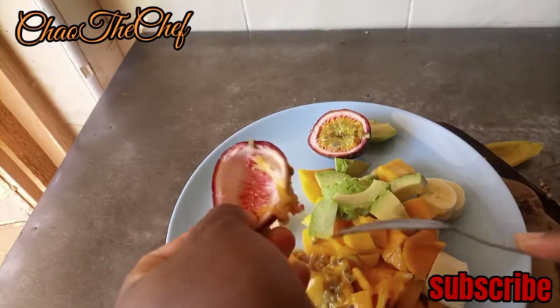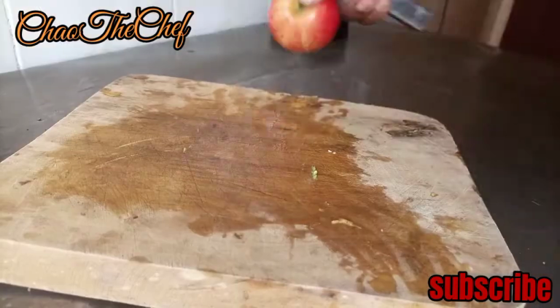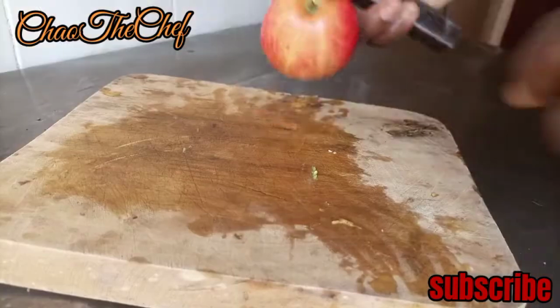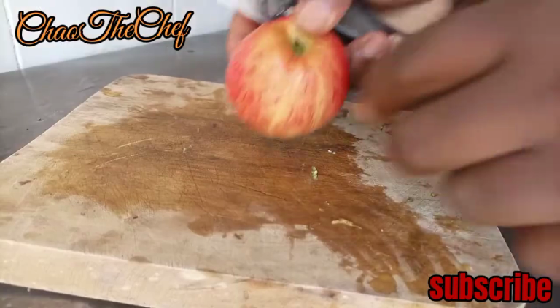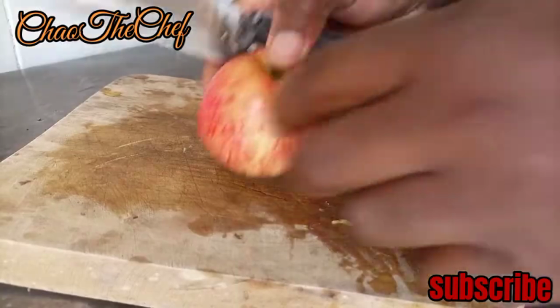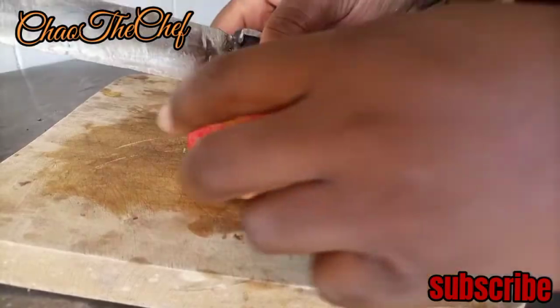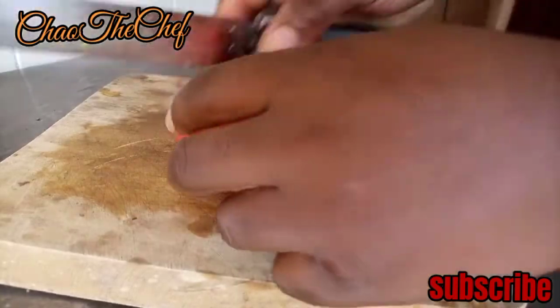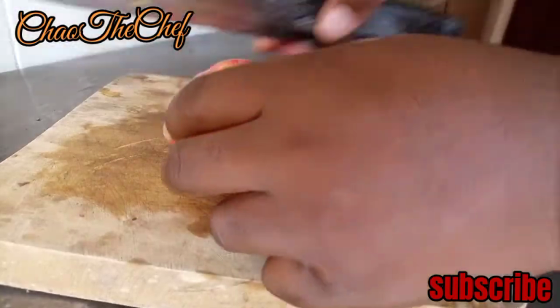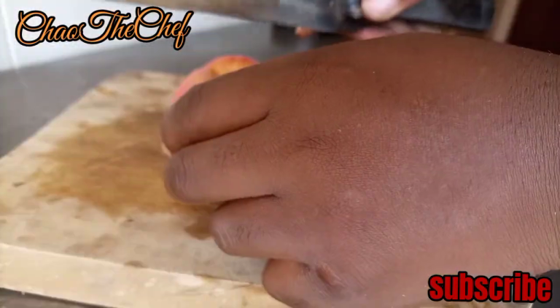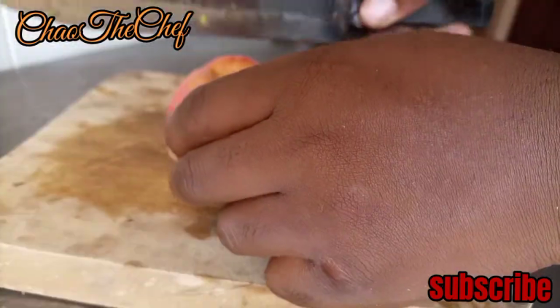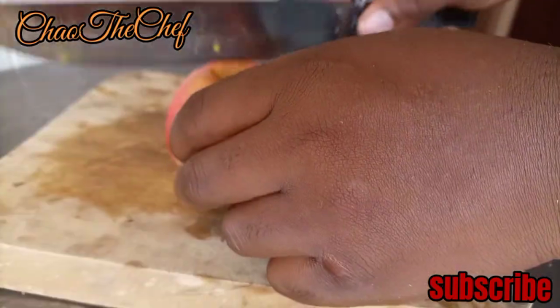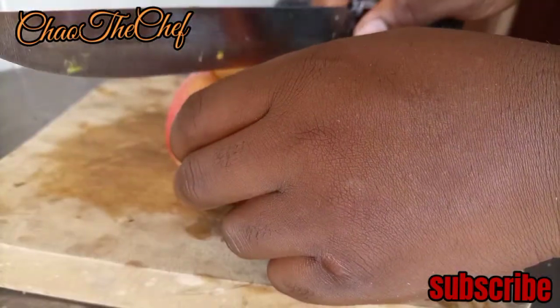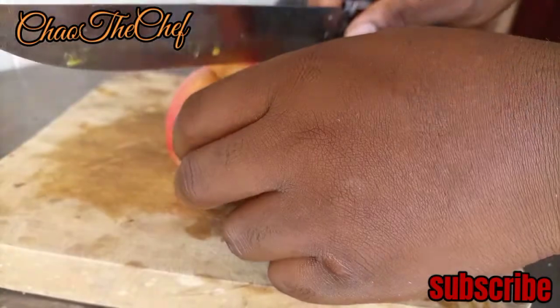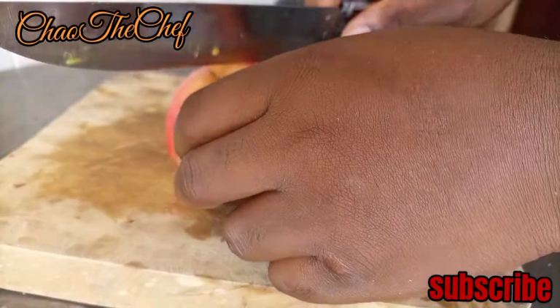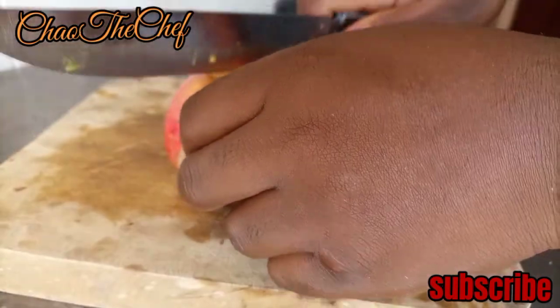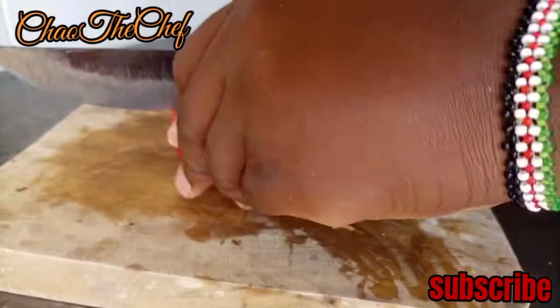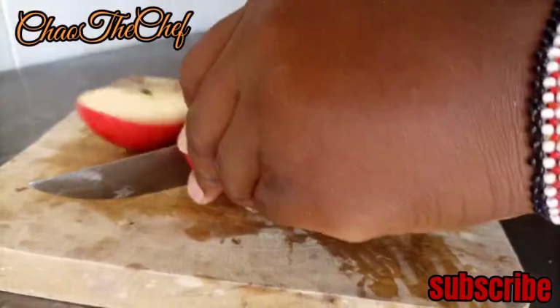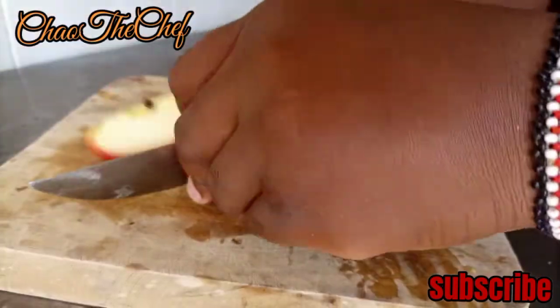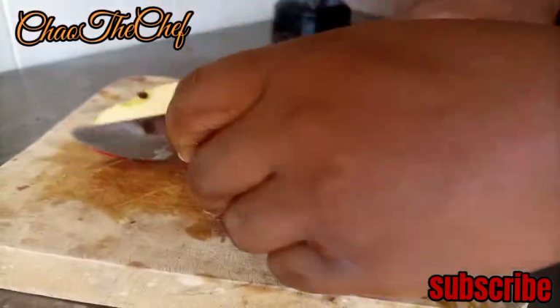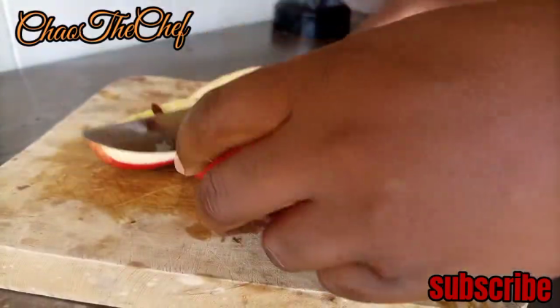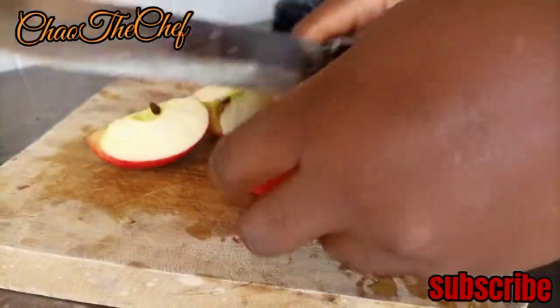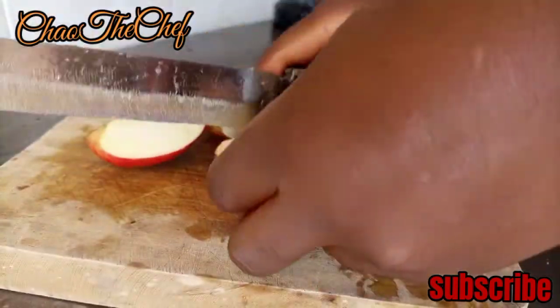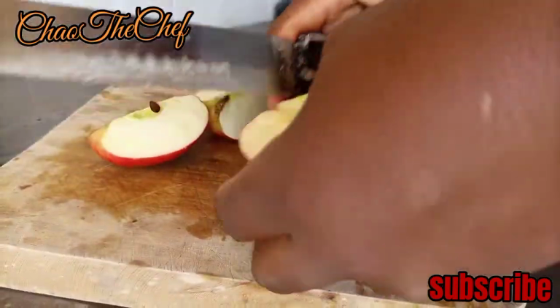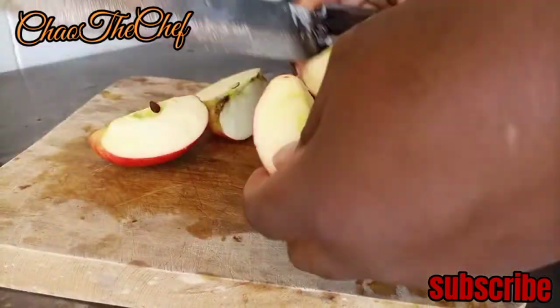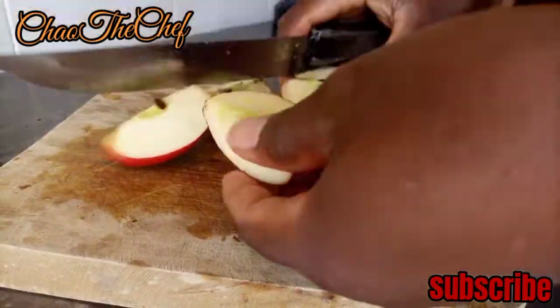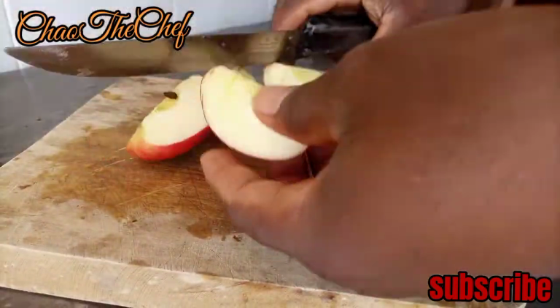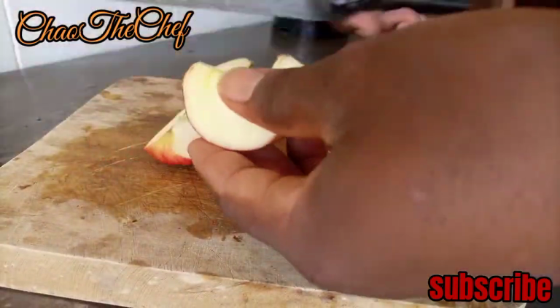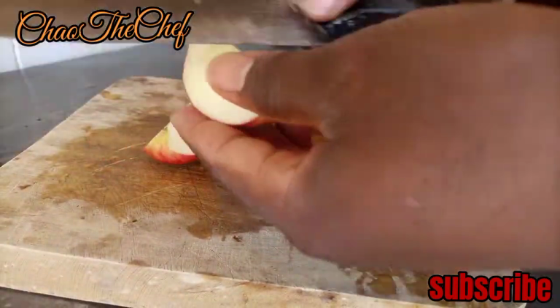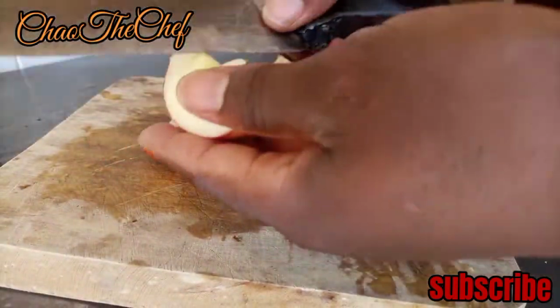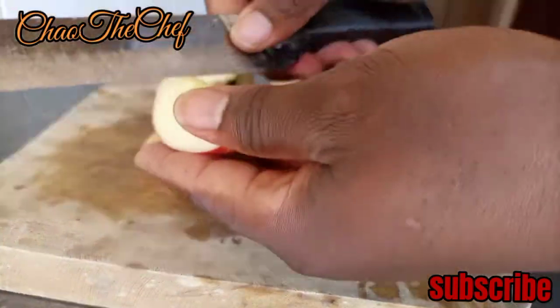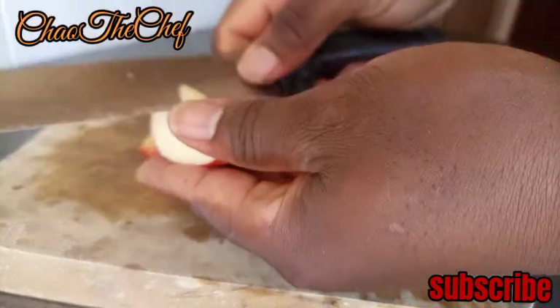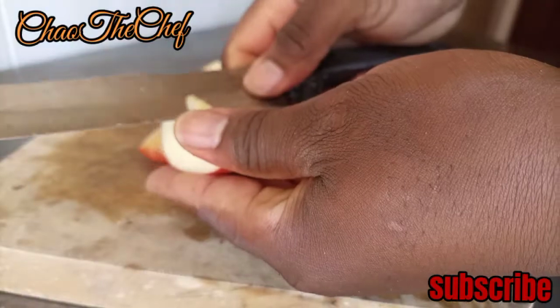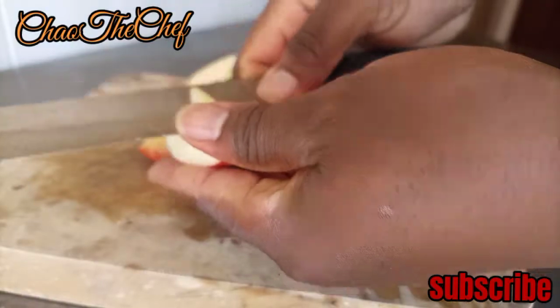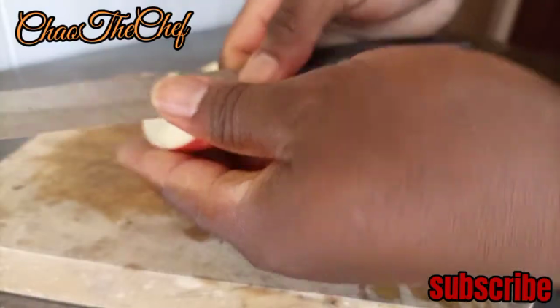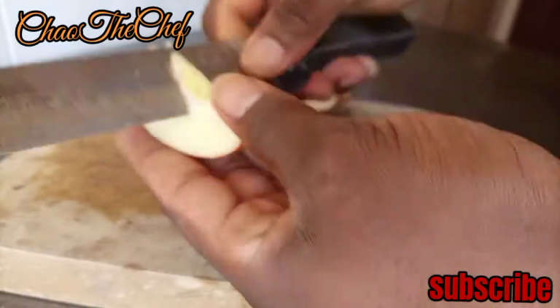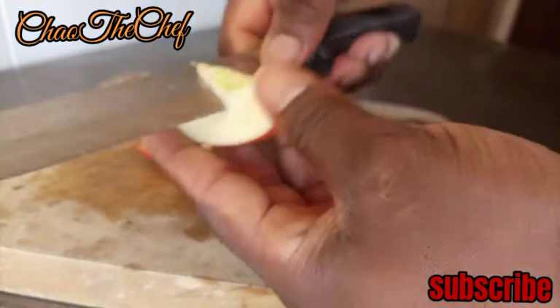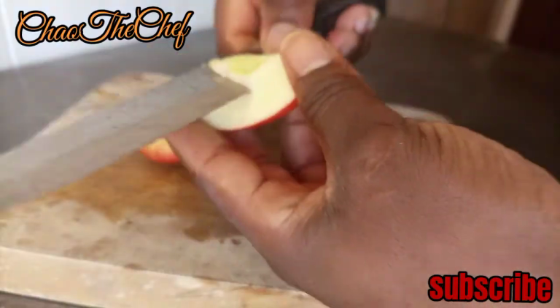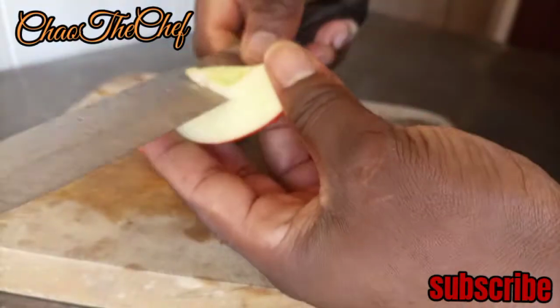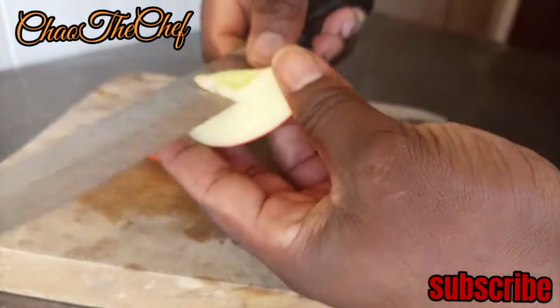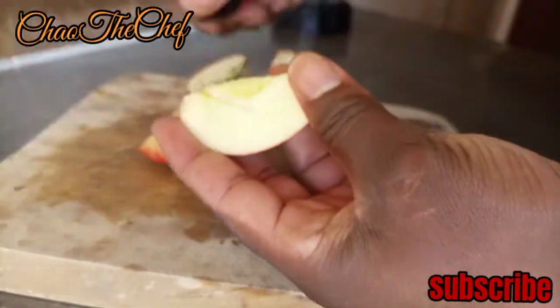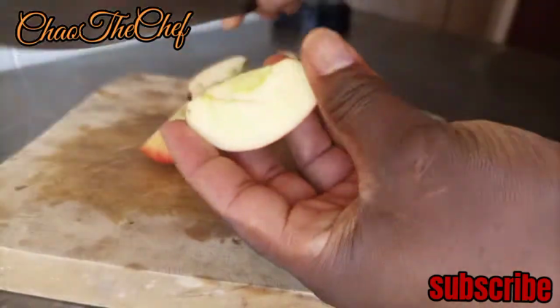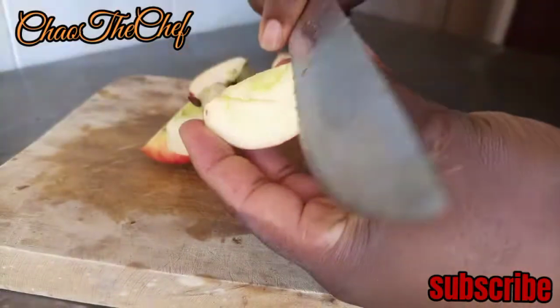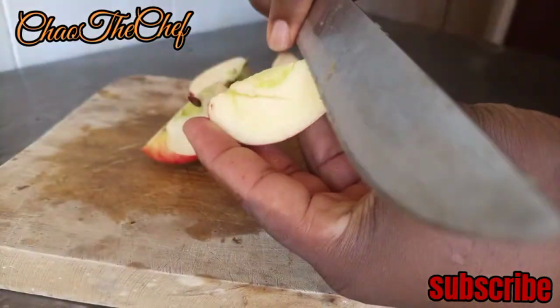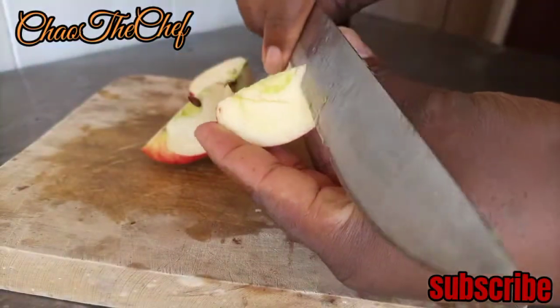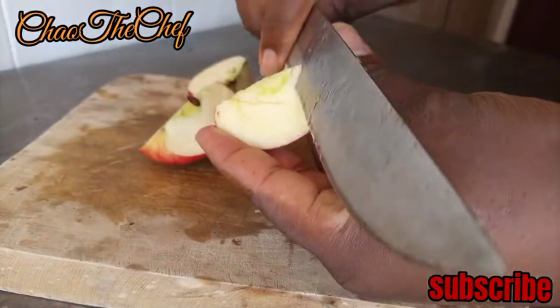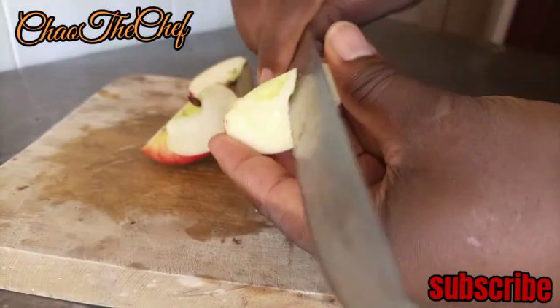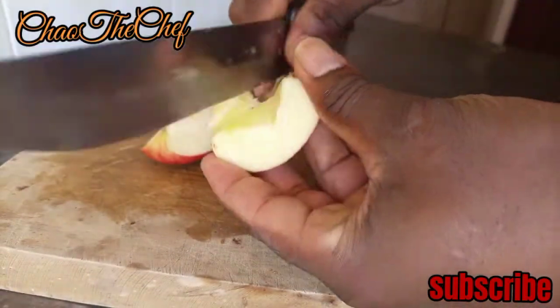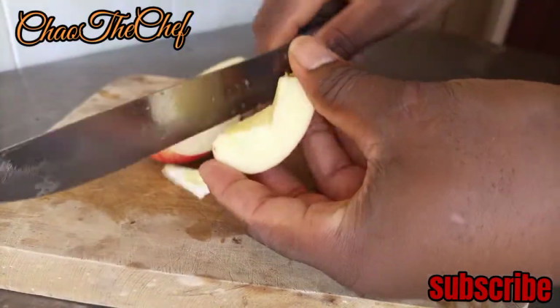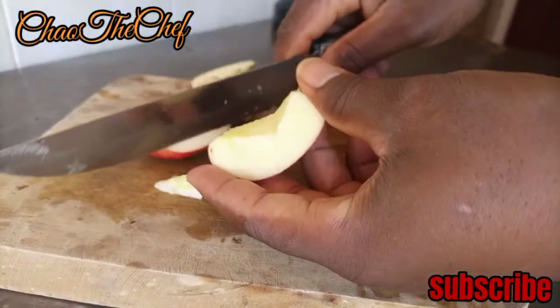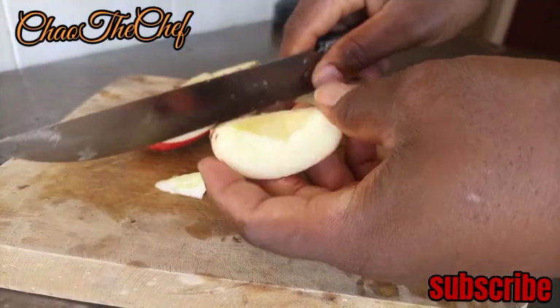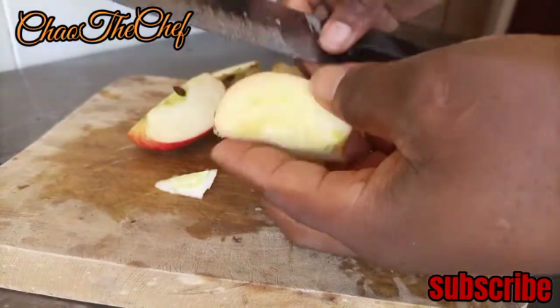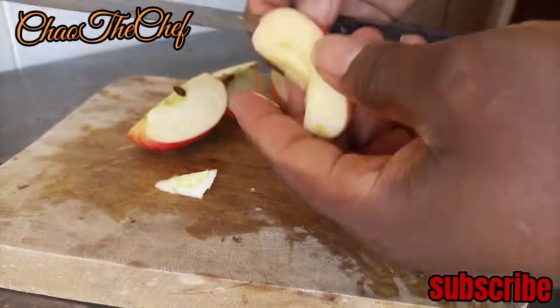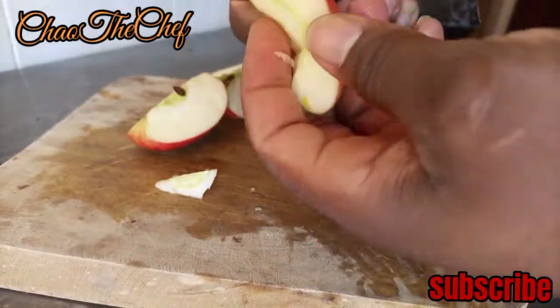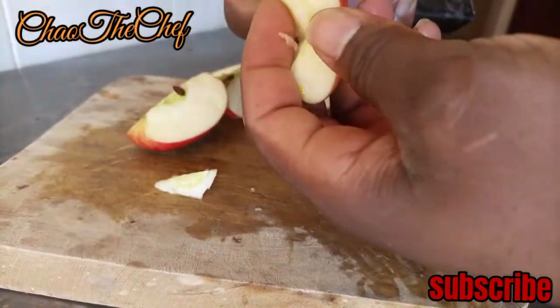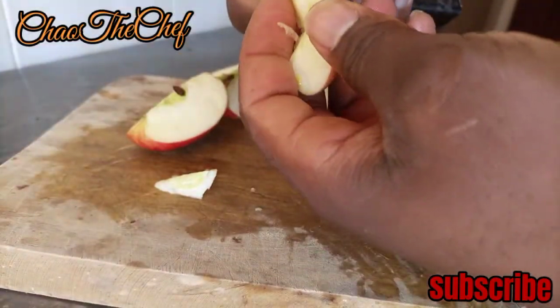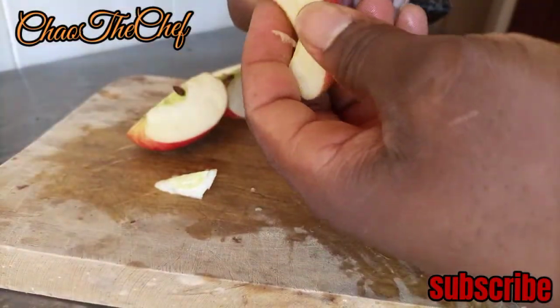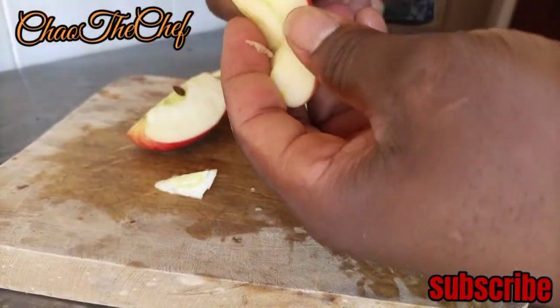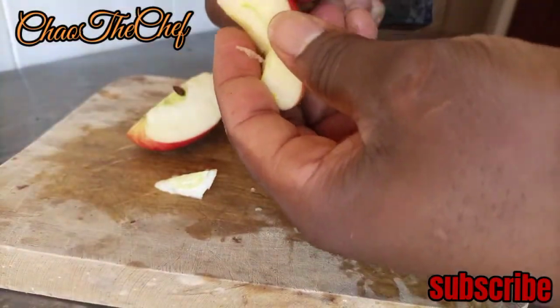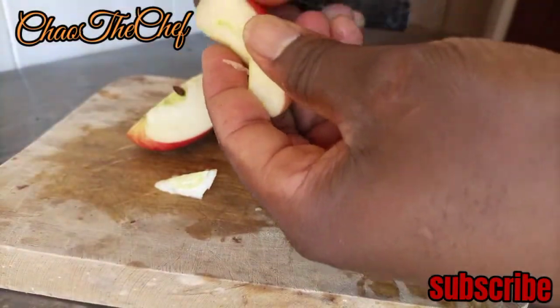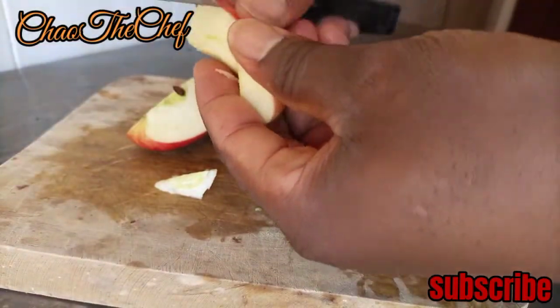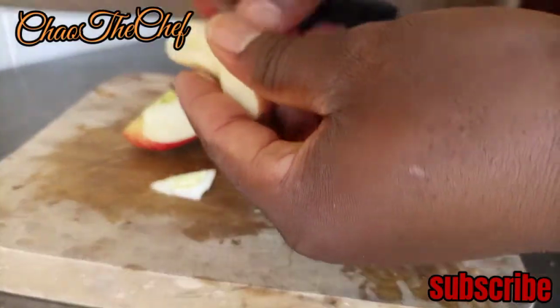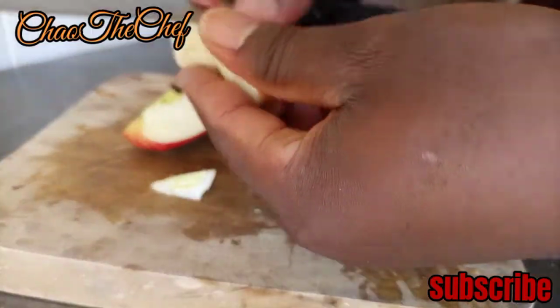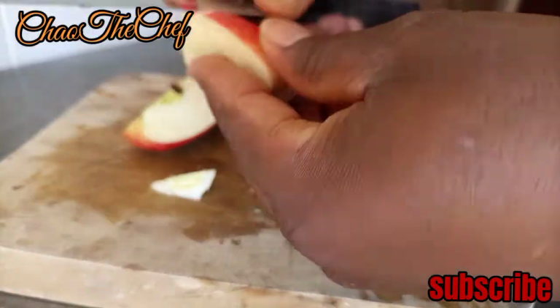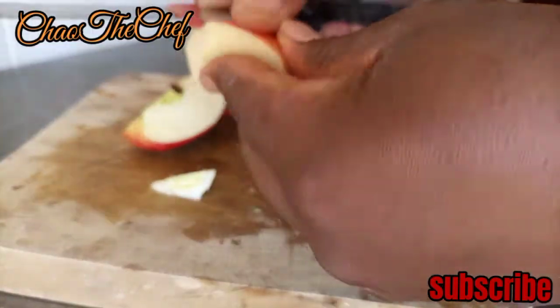From there we have the apple. As long as it looks fine, you peel it off.